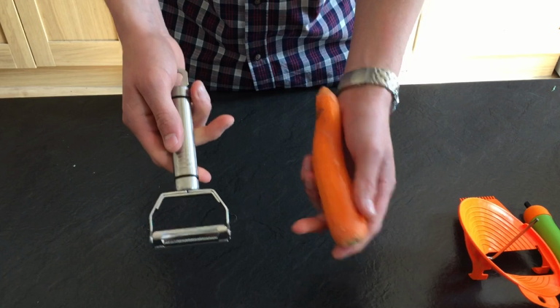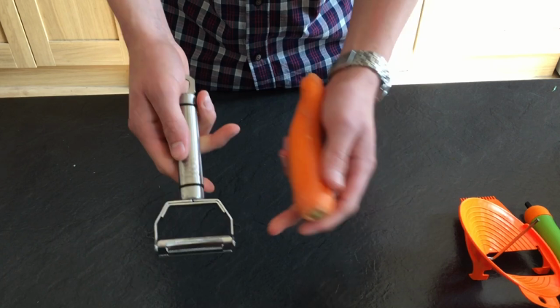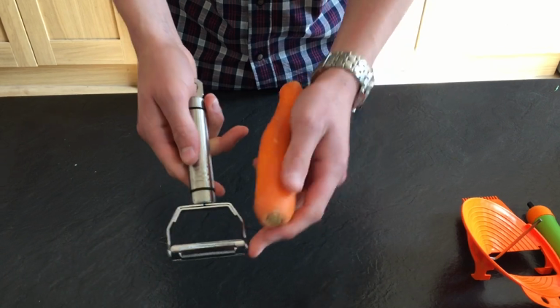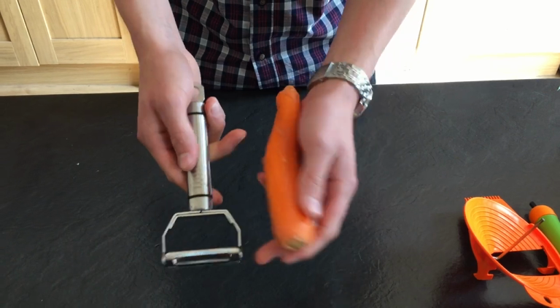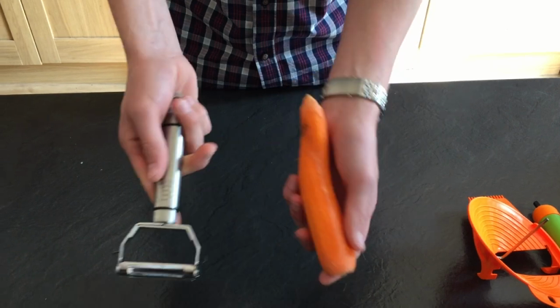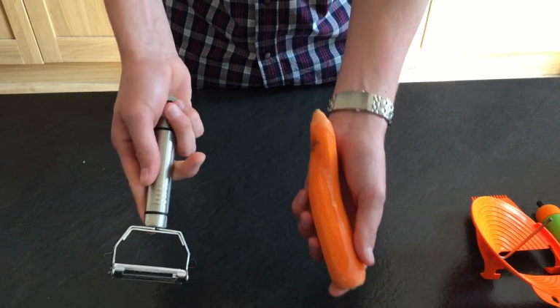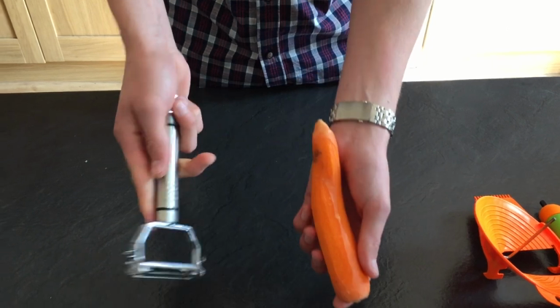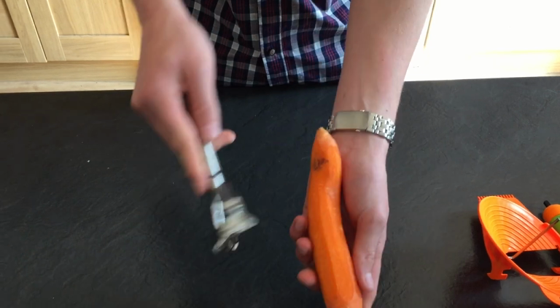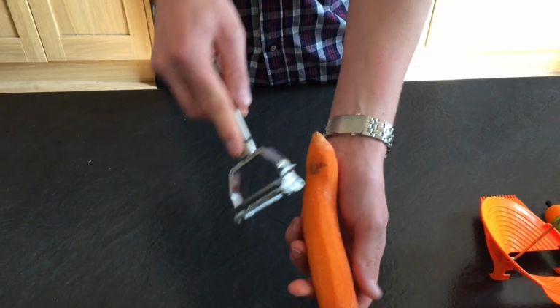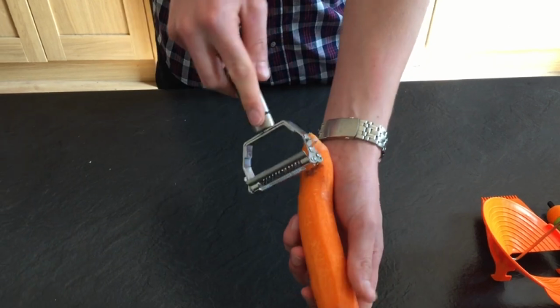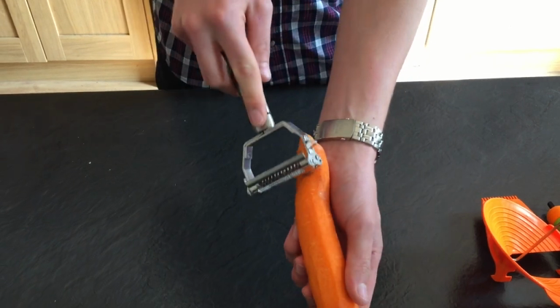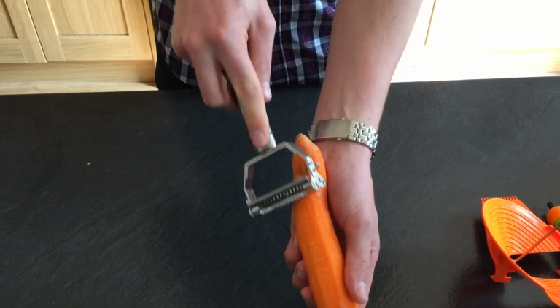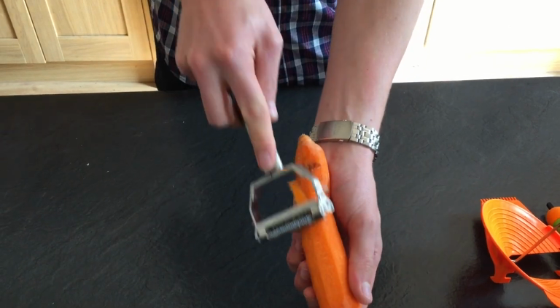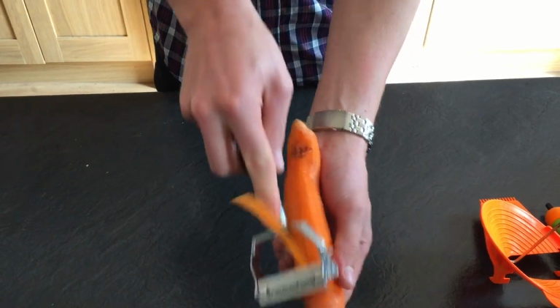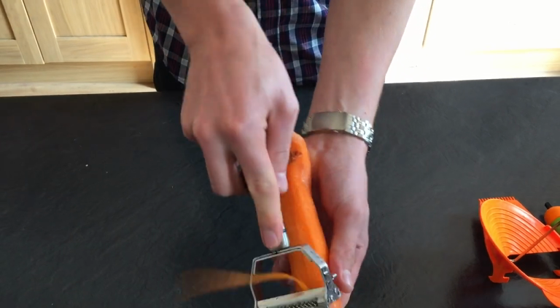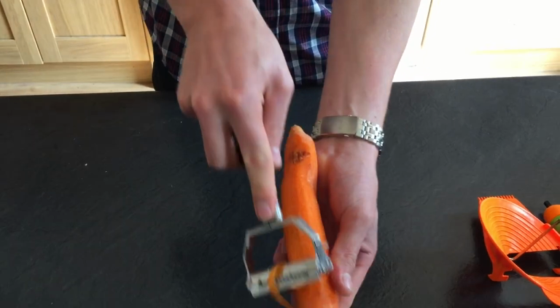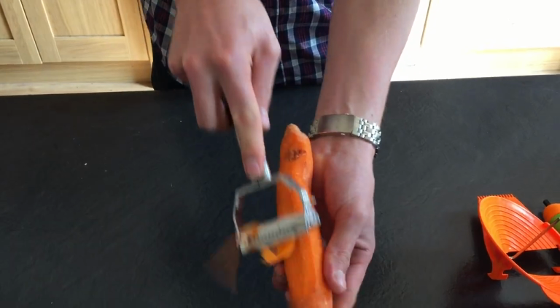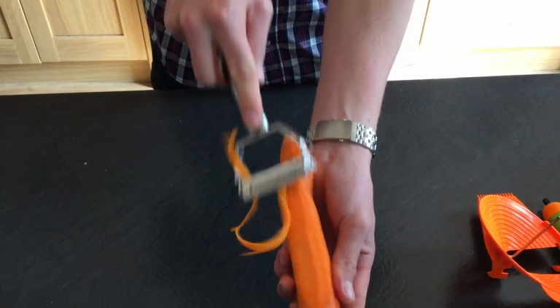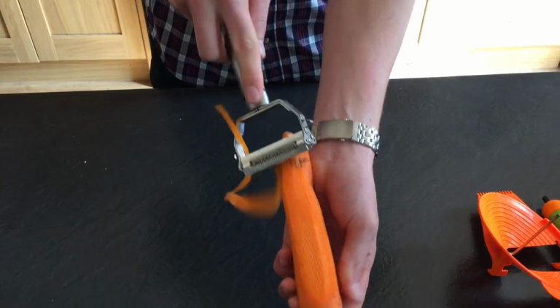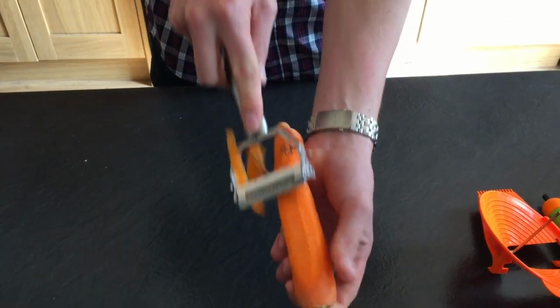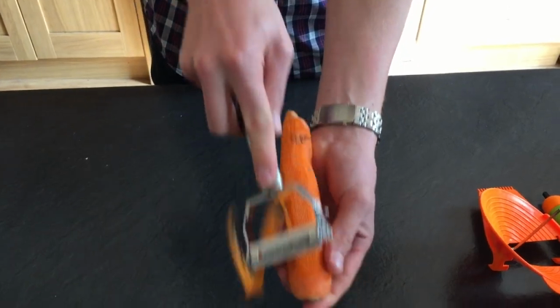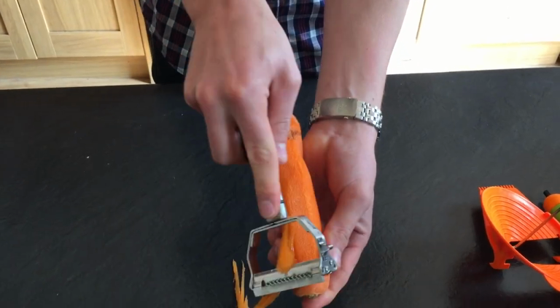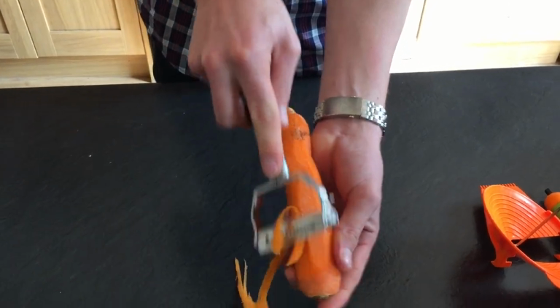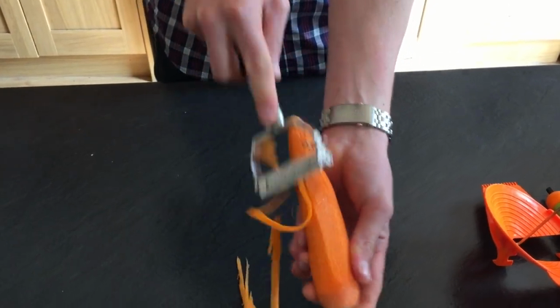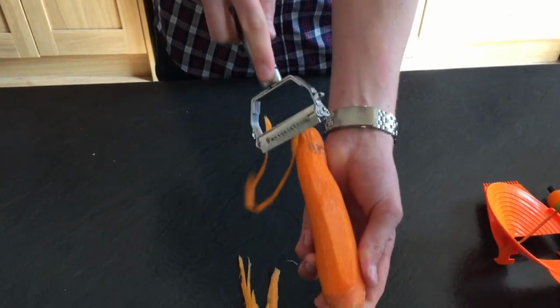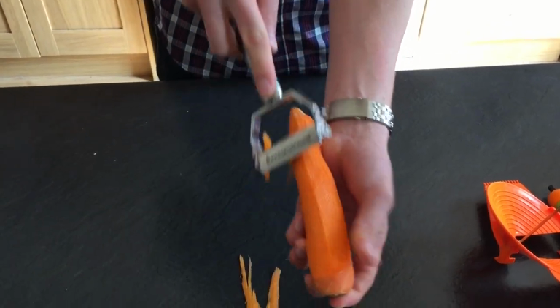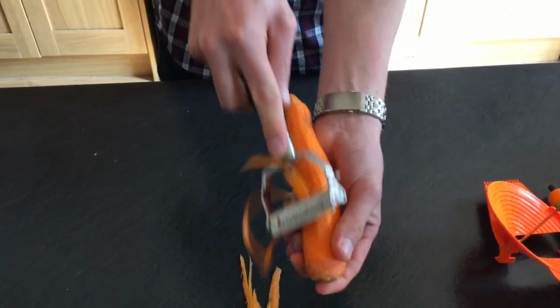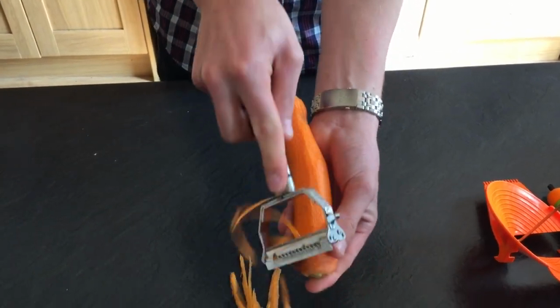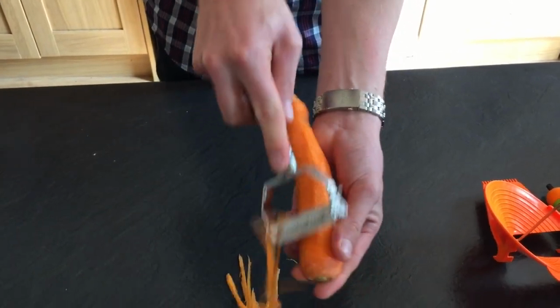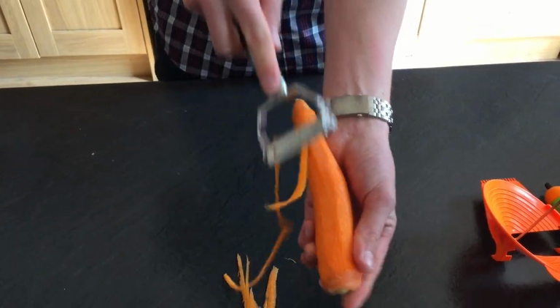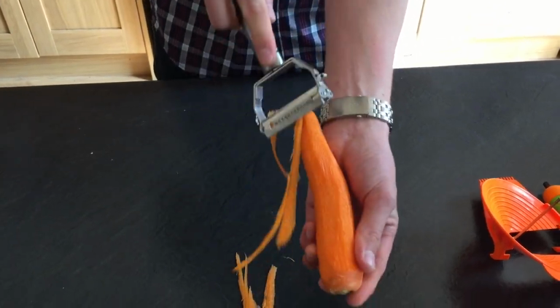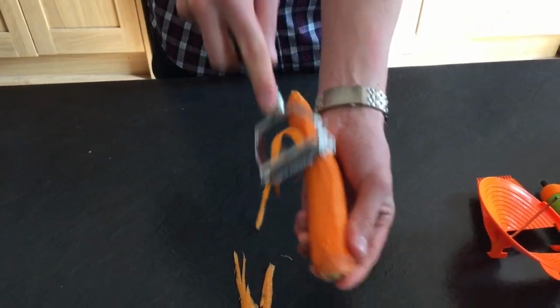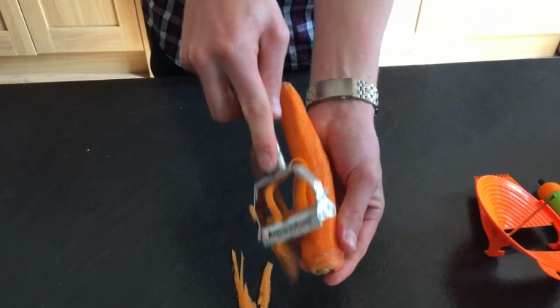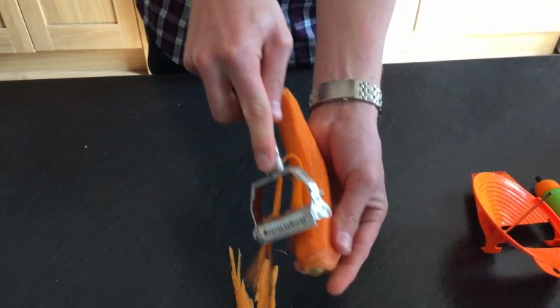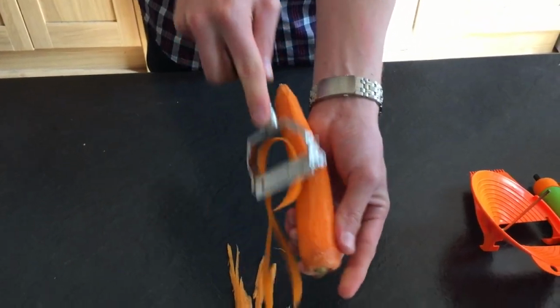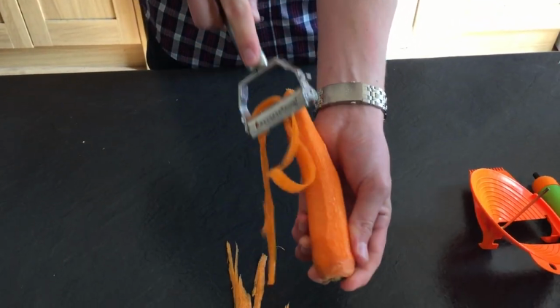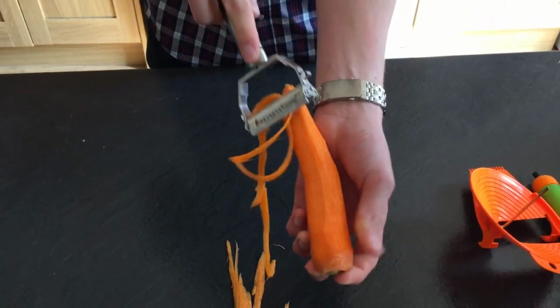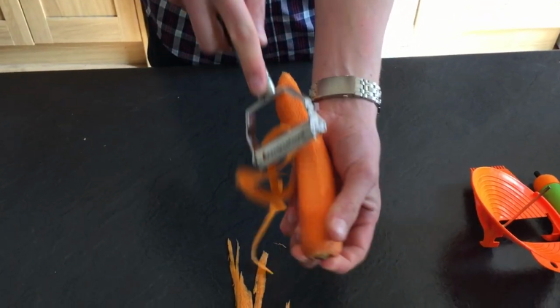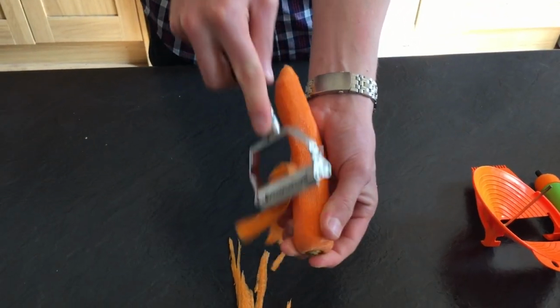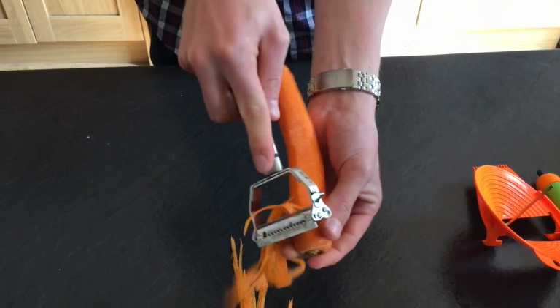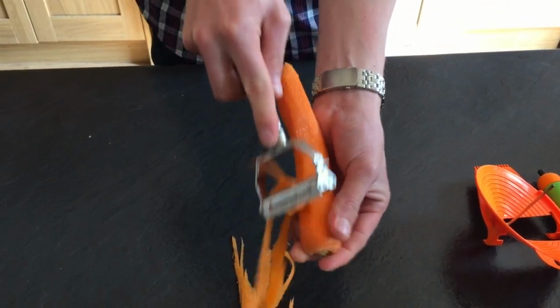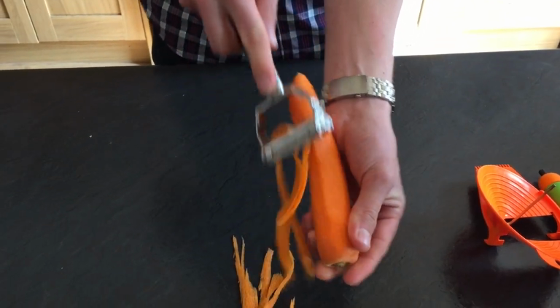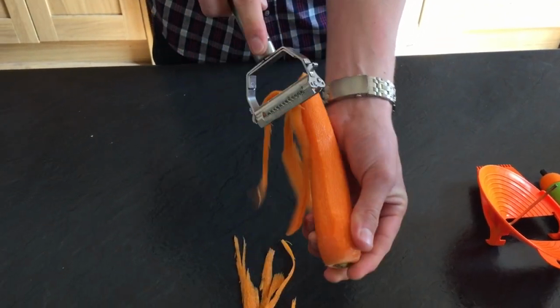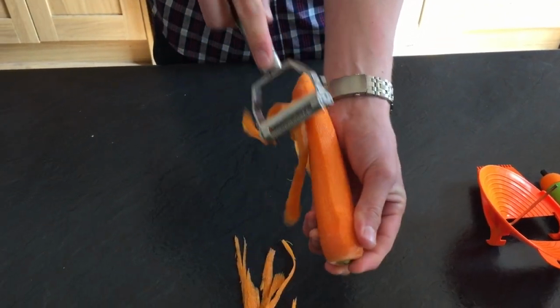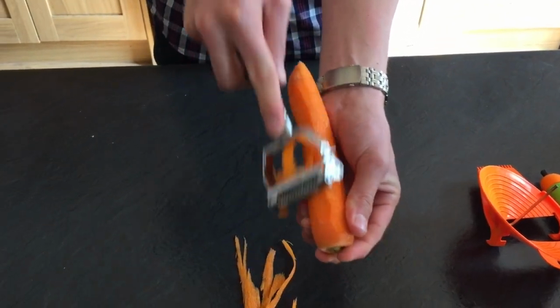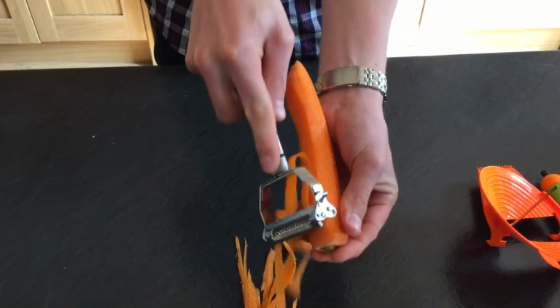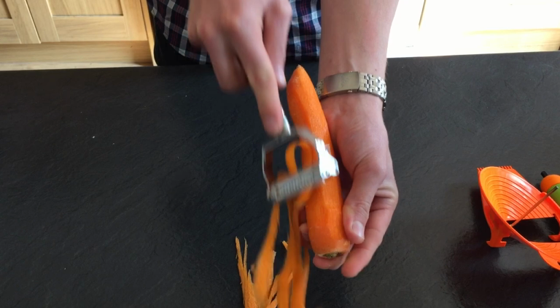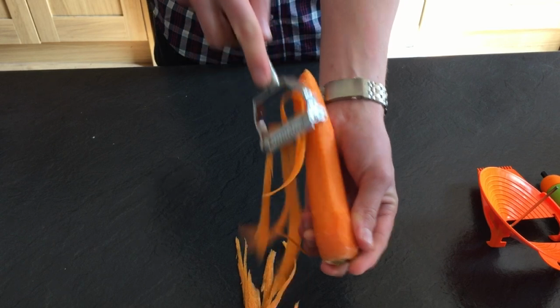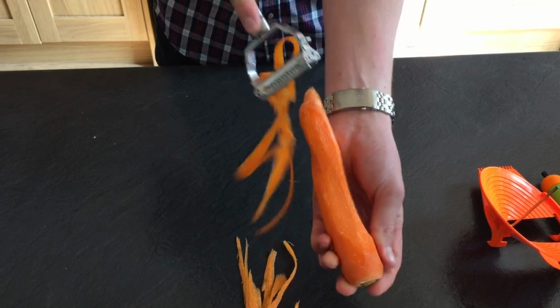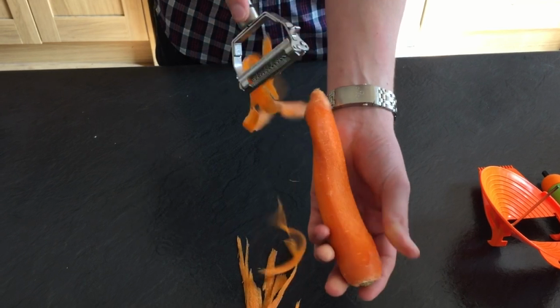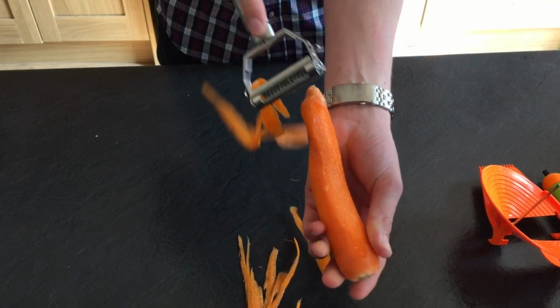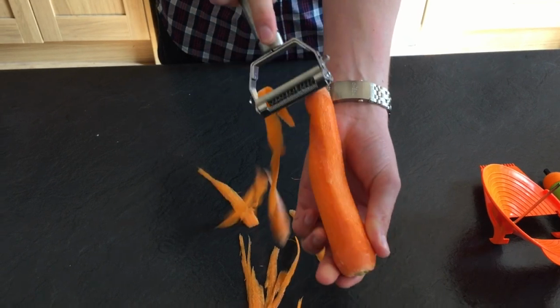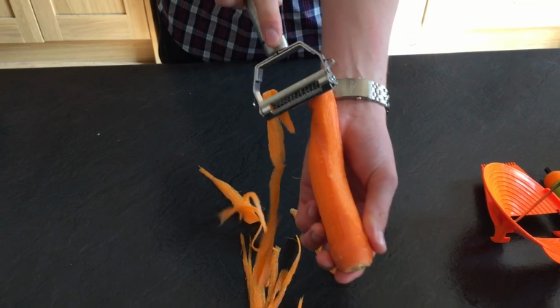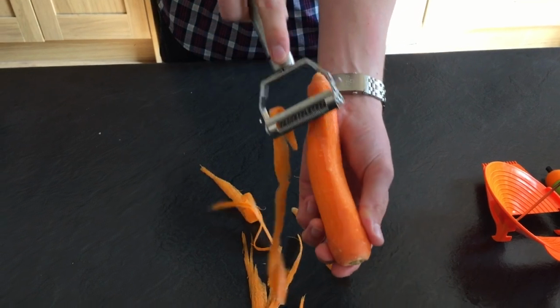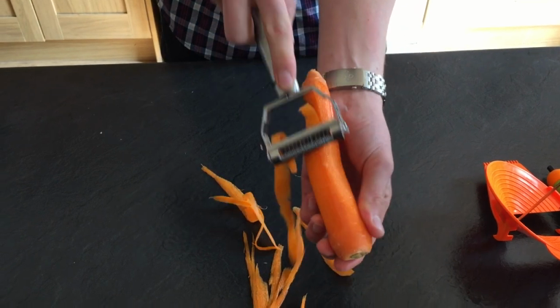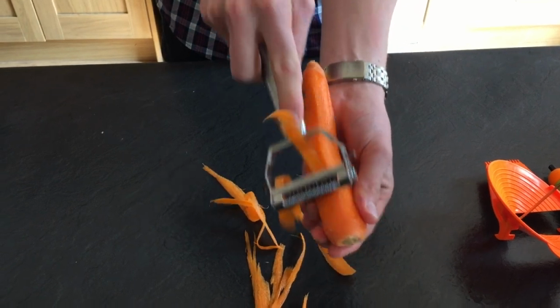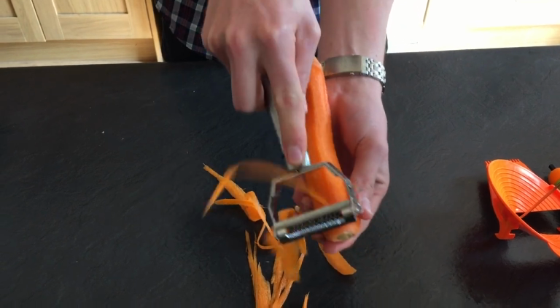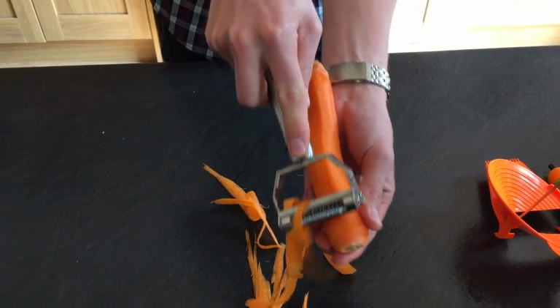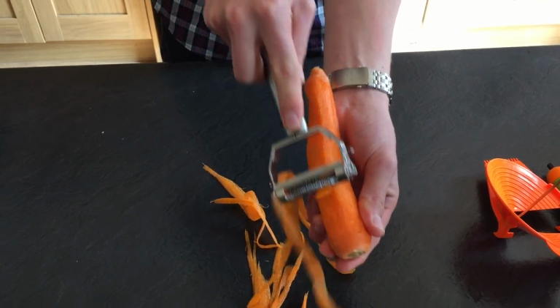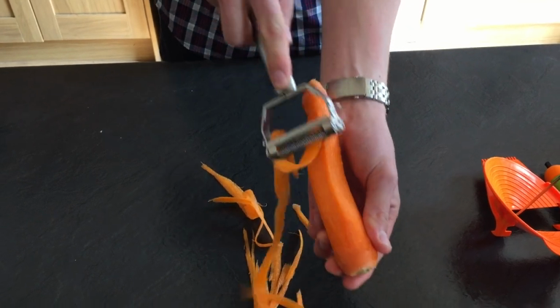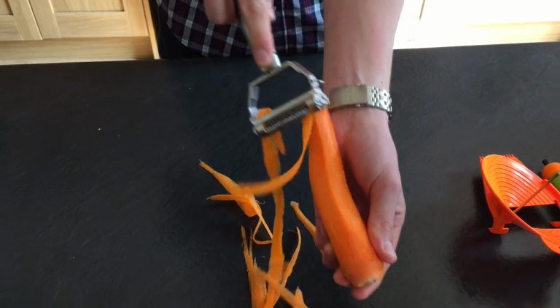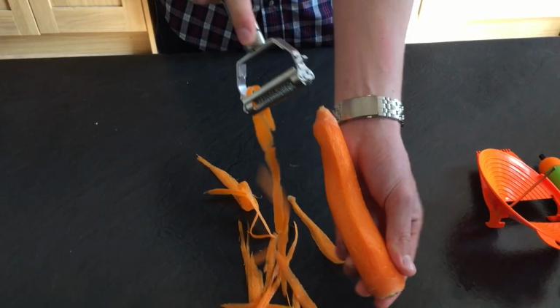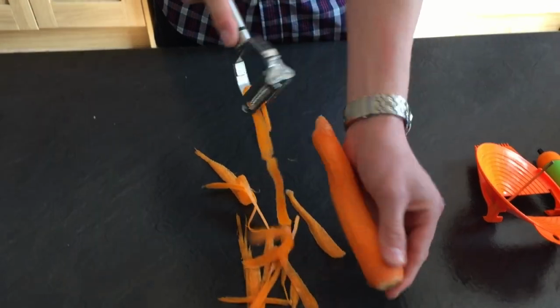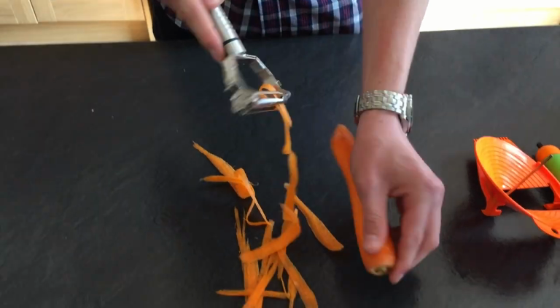This is the set you get with the peeler, so you can do cucumbers, courgettes, pineapples or sweets, all your hard and soft fruit and veg — up and down peeler.